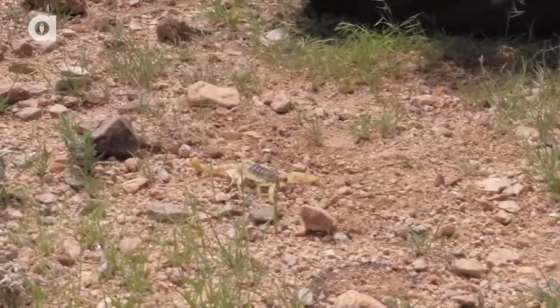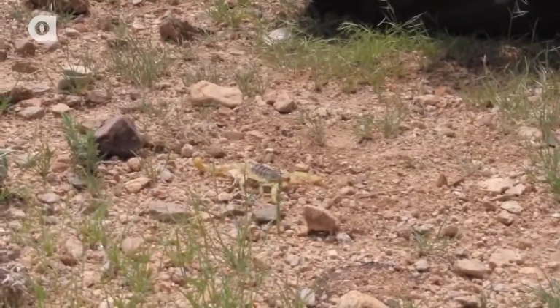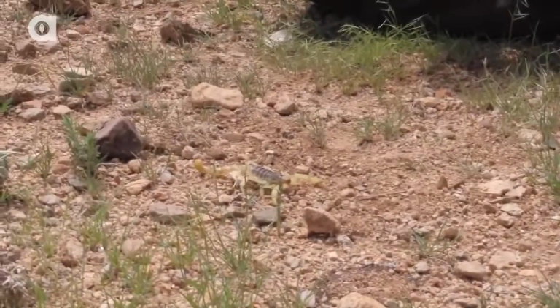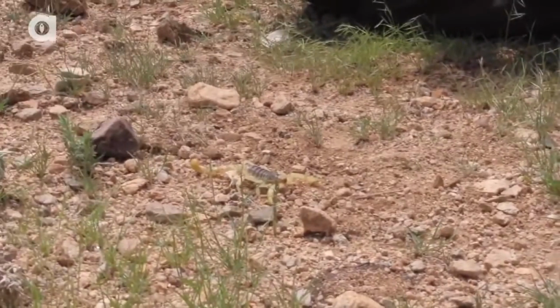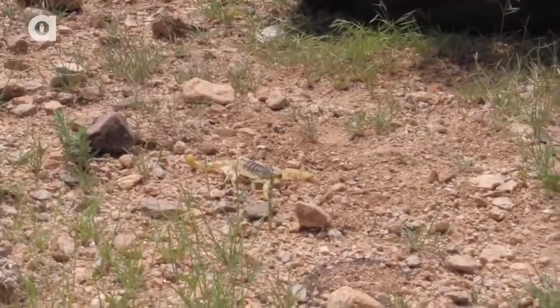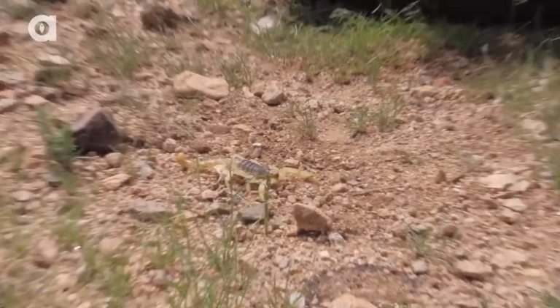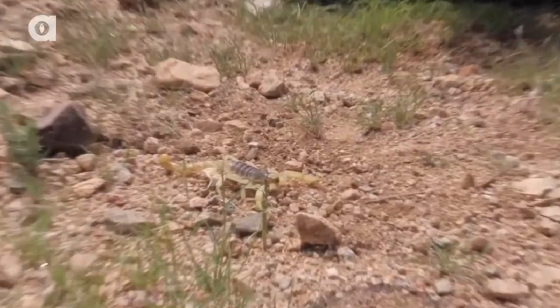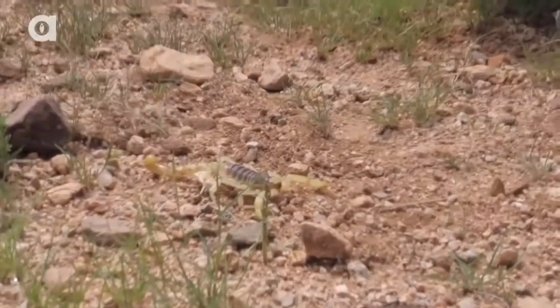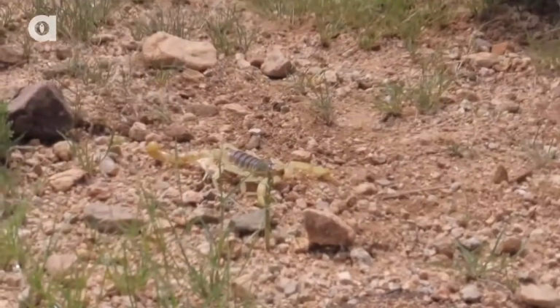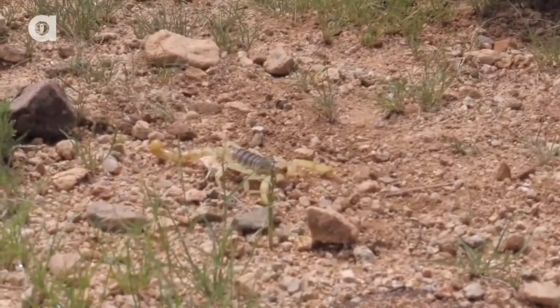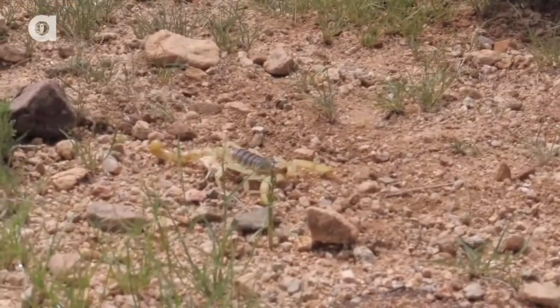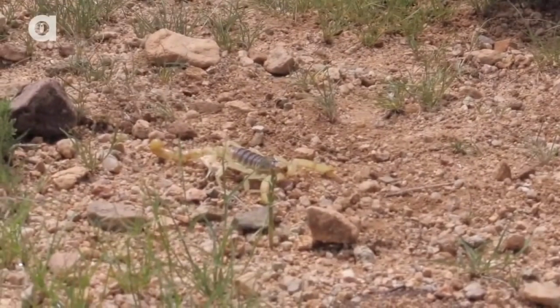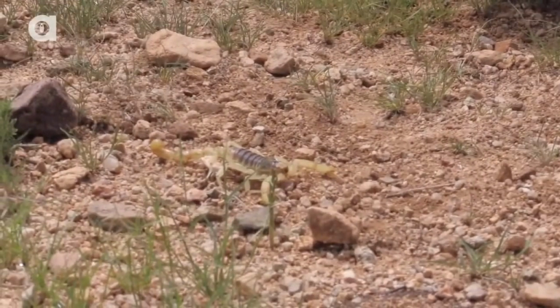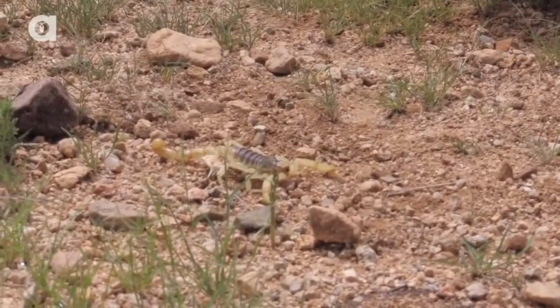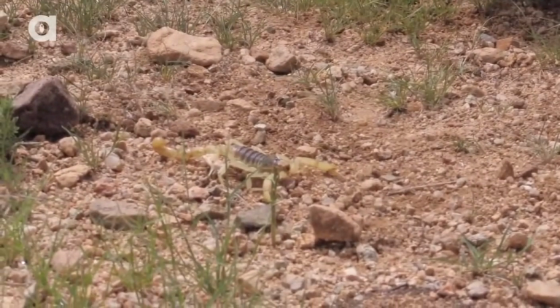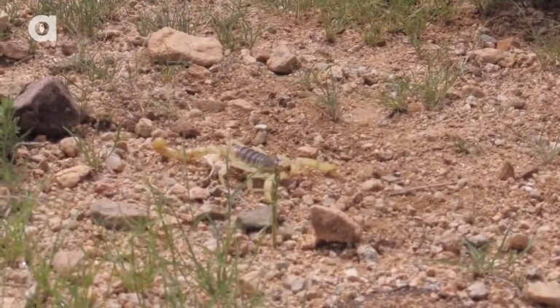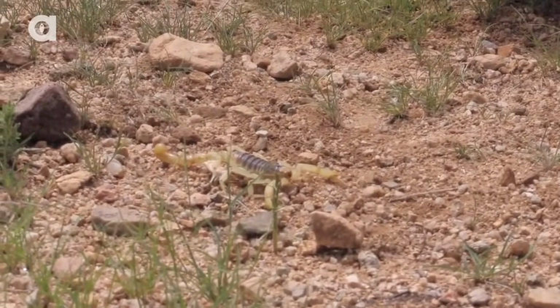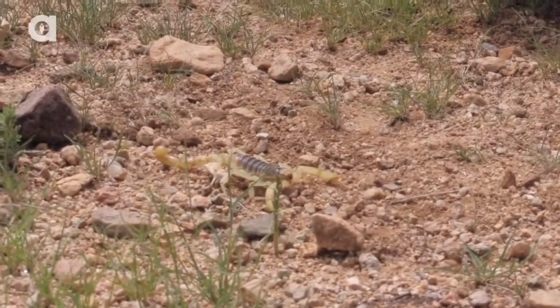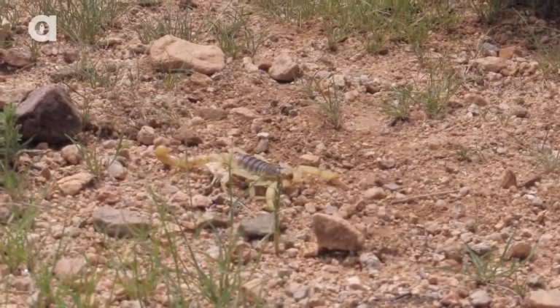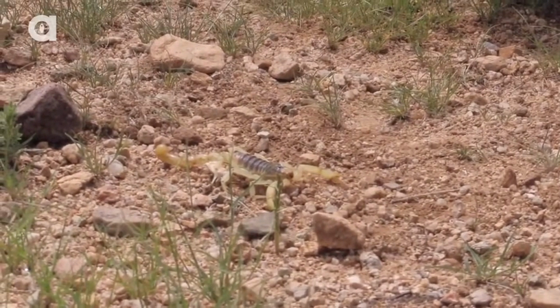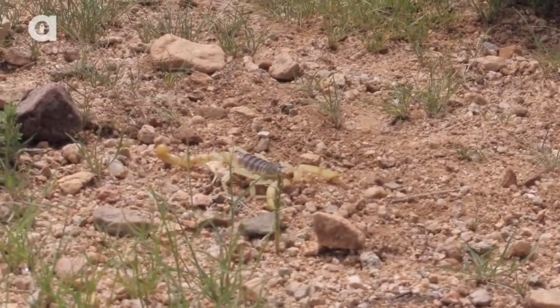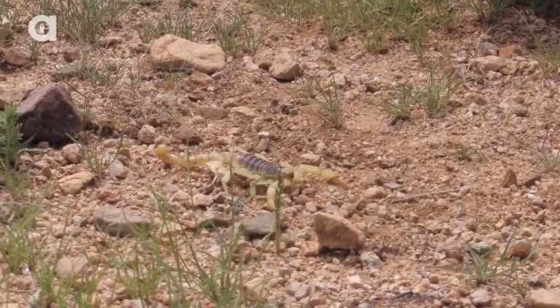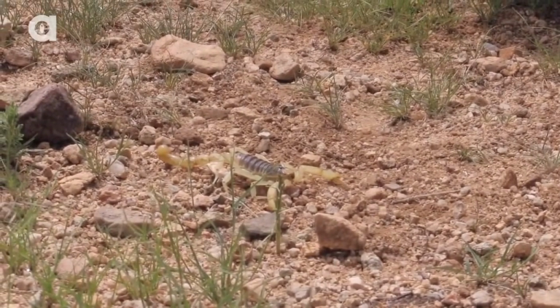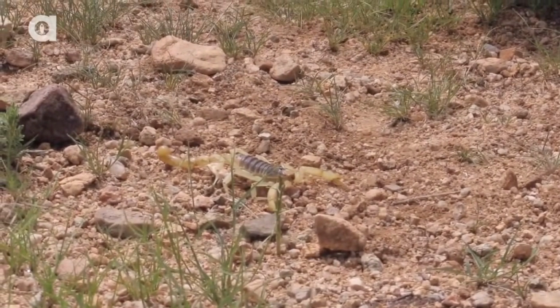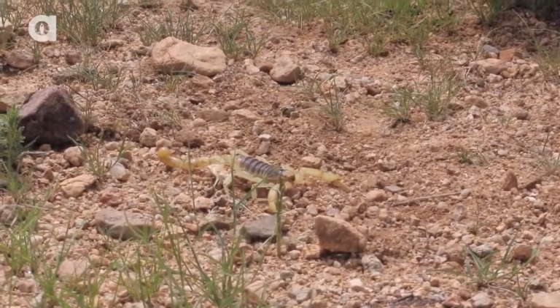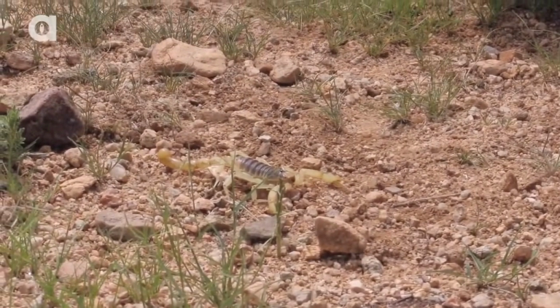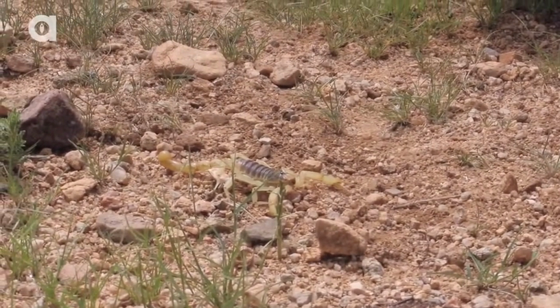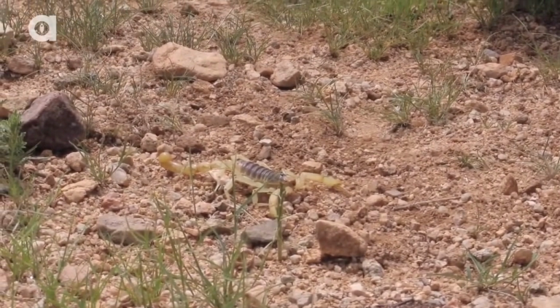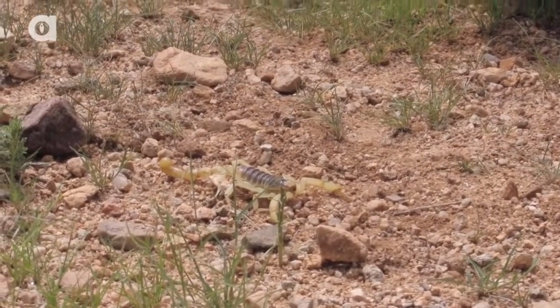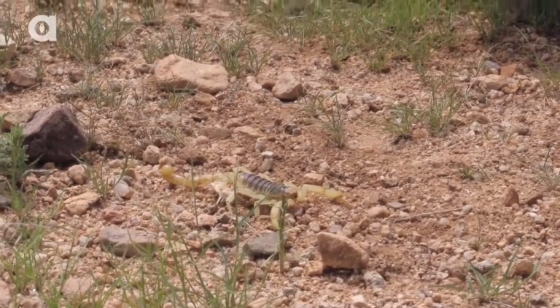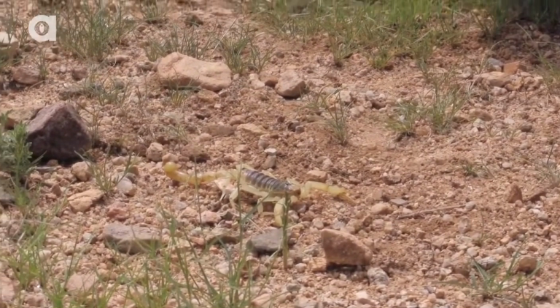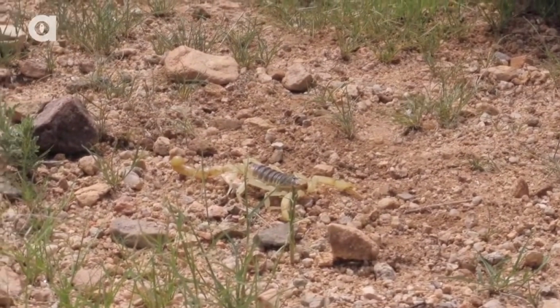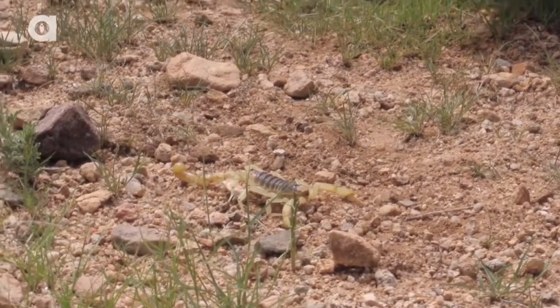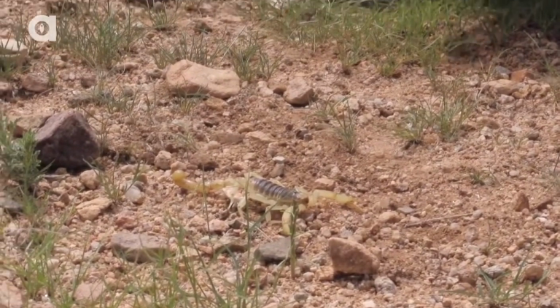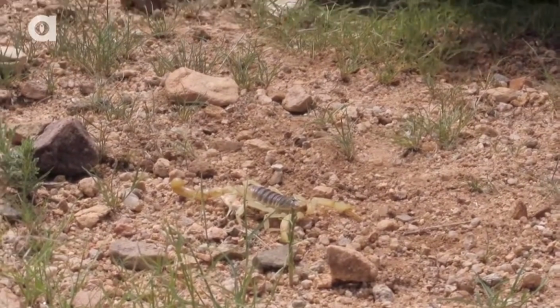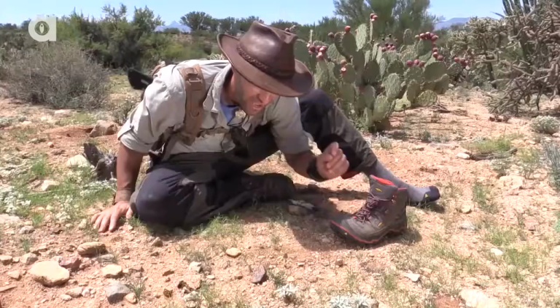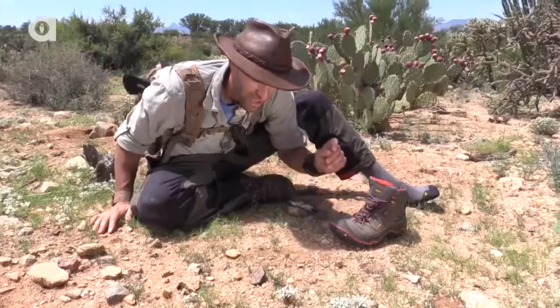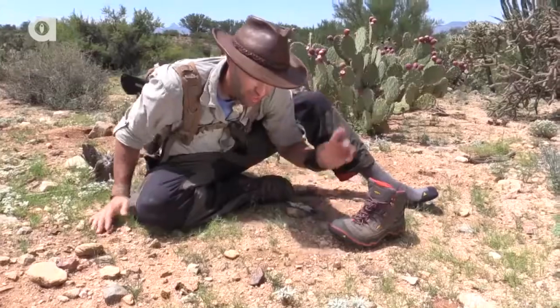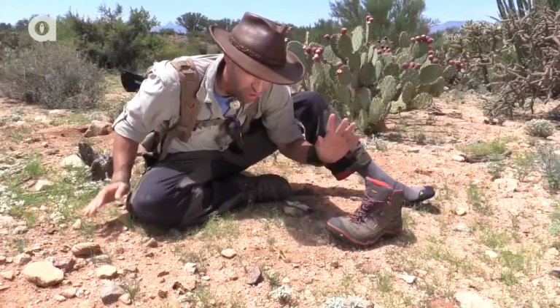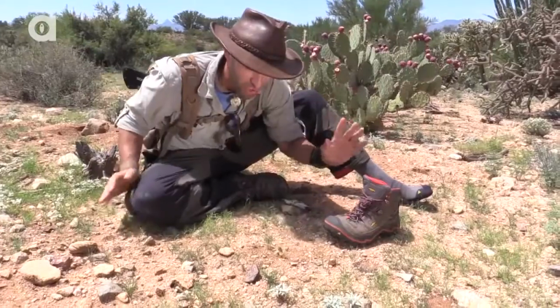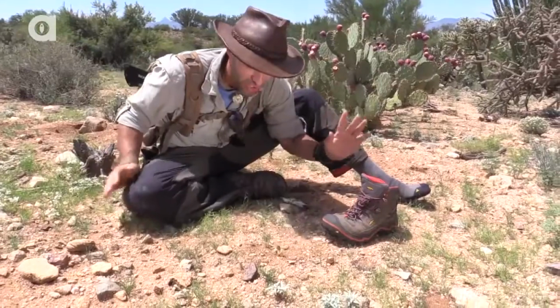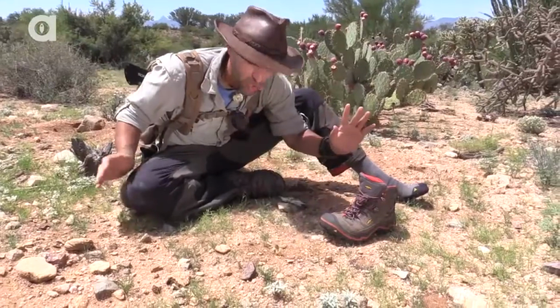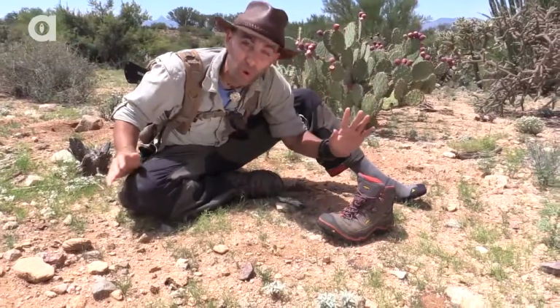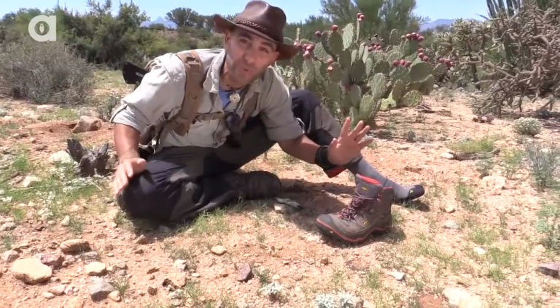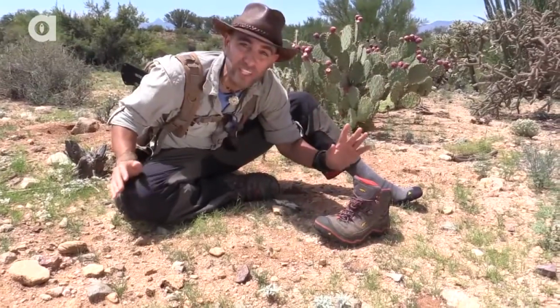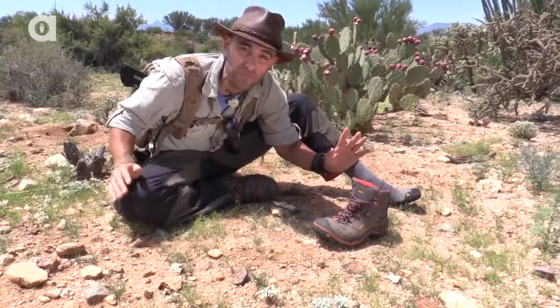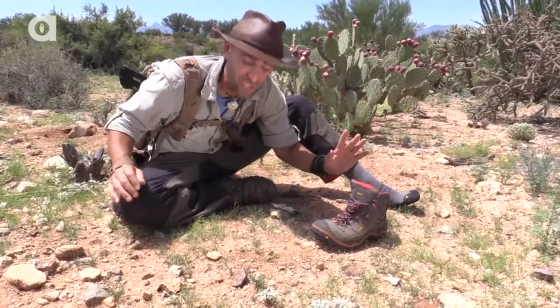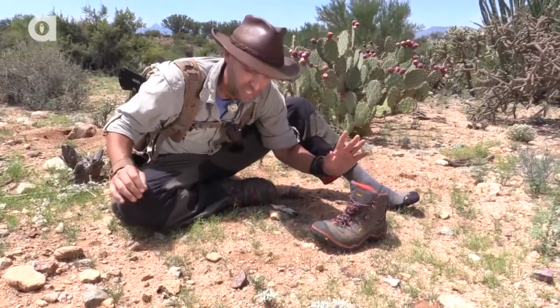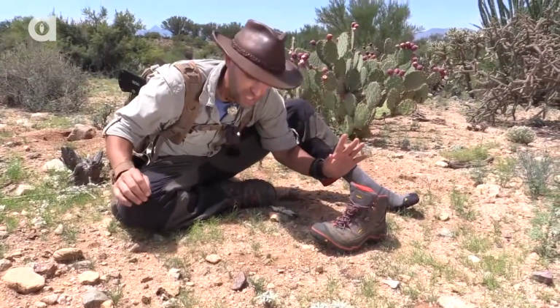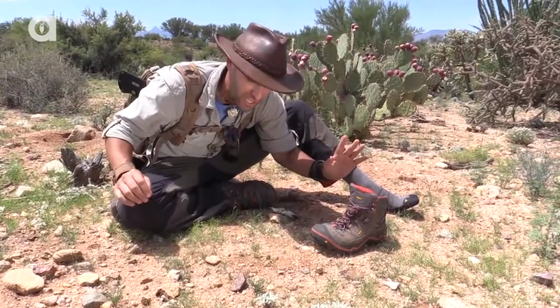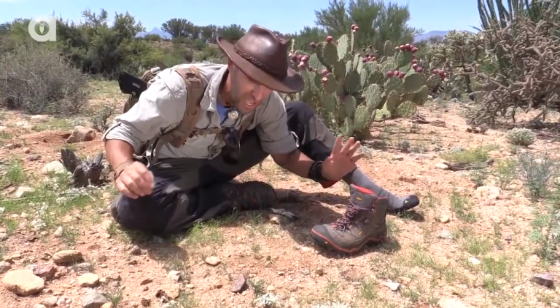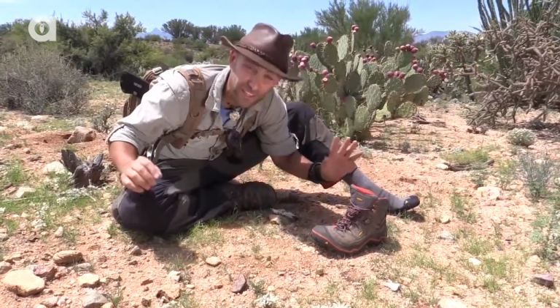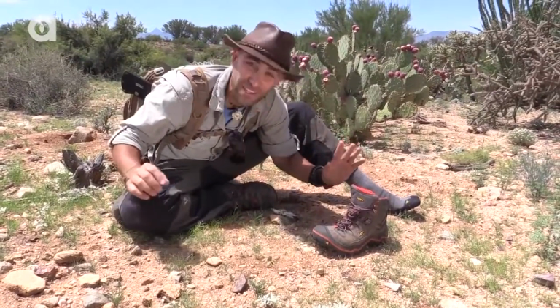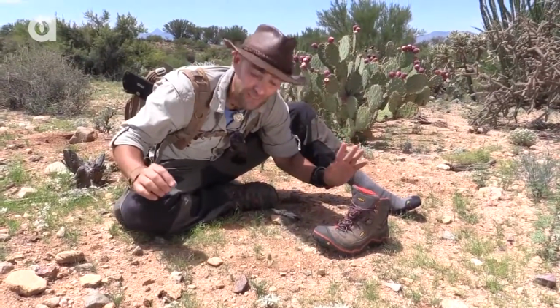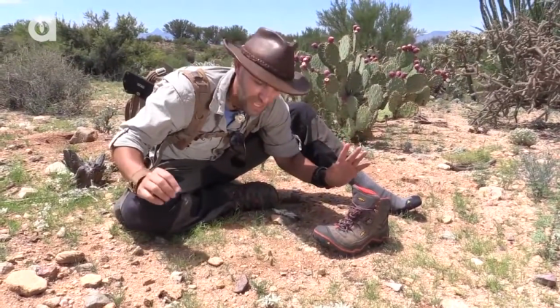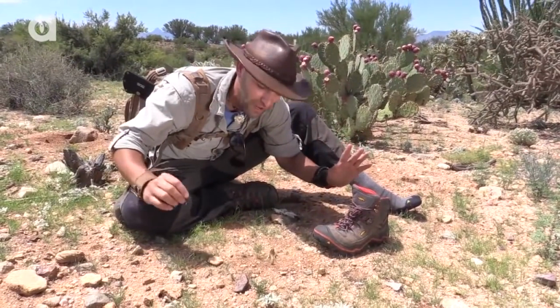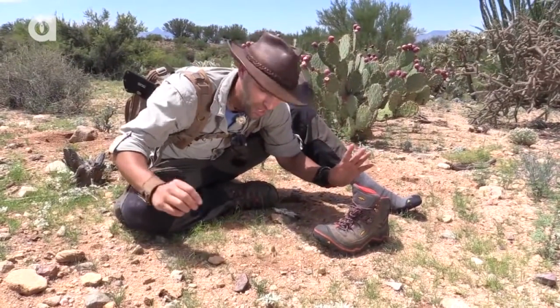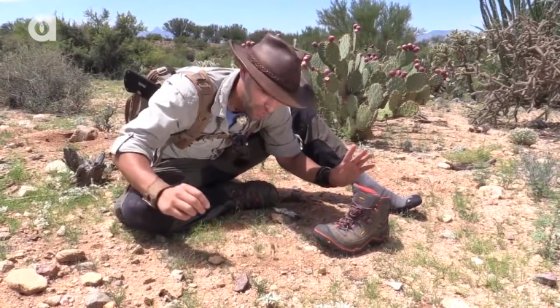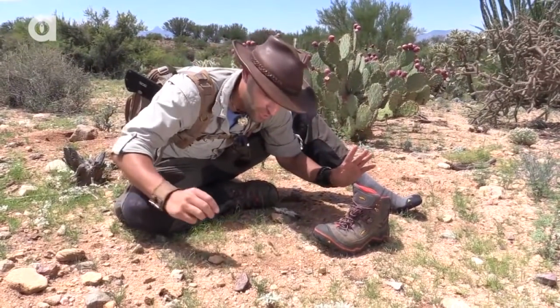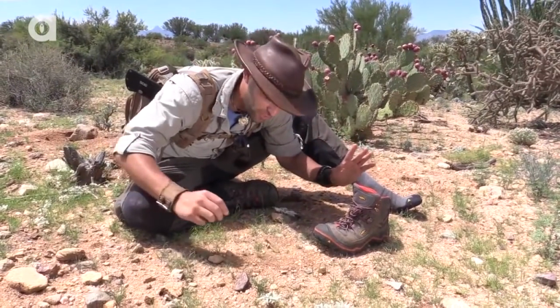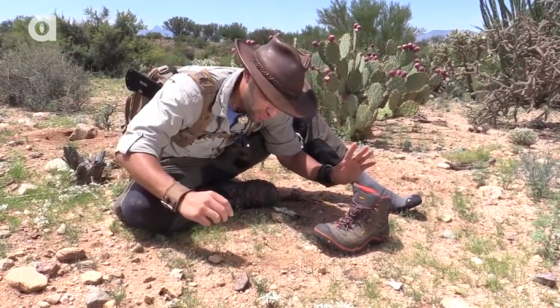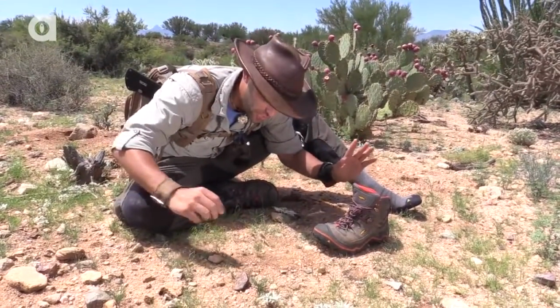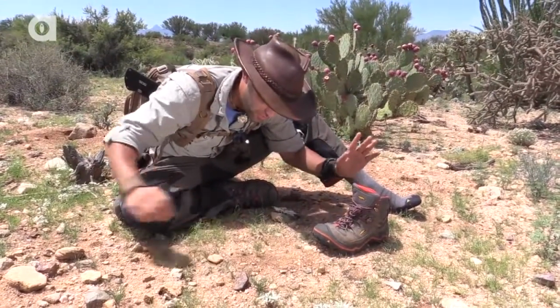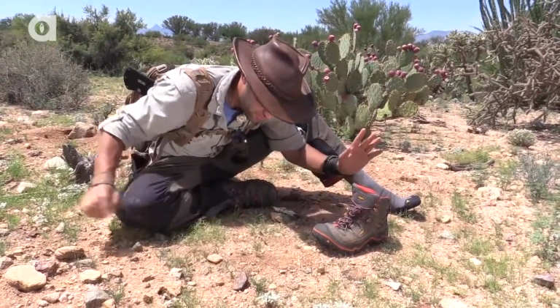Look at that. That is the giant desert hairy scorpion — the largest scorpion species that lives out here in the Sonoran Desert.